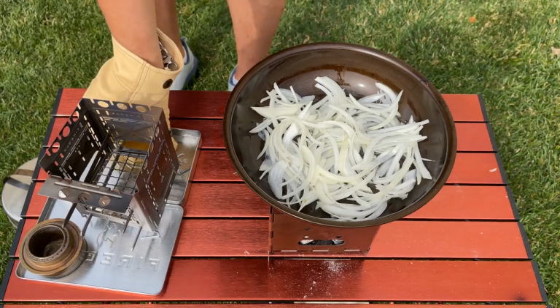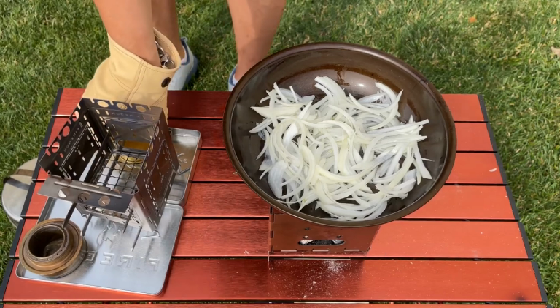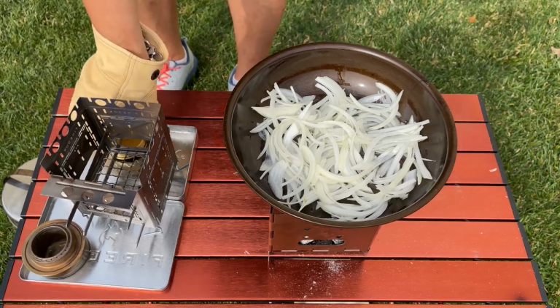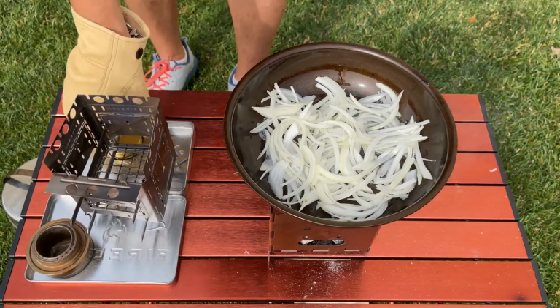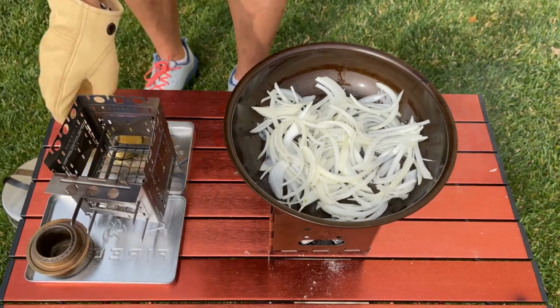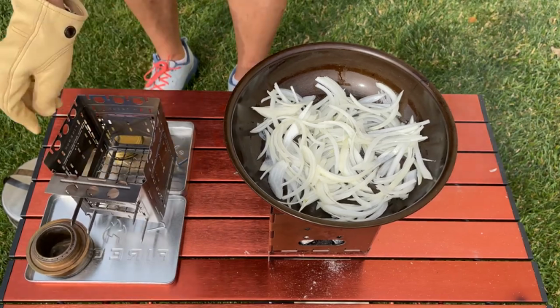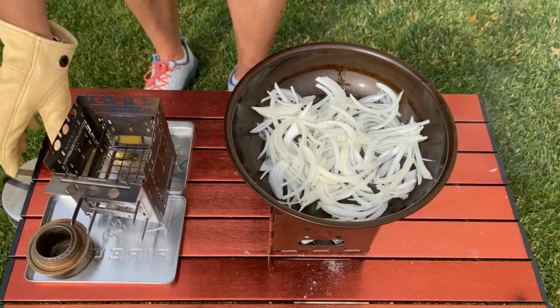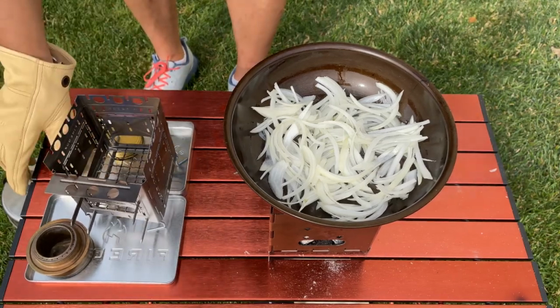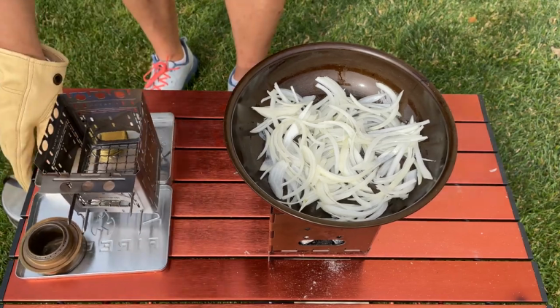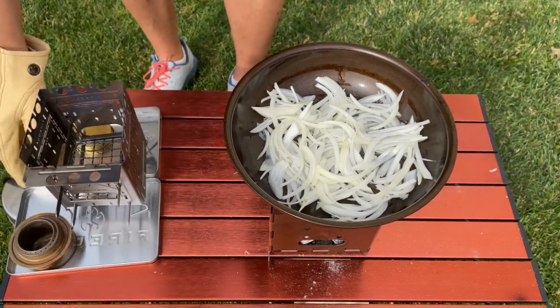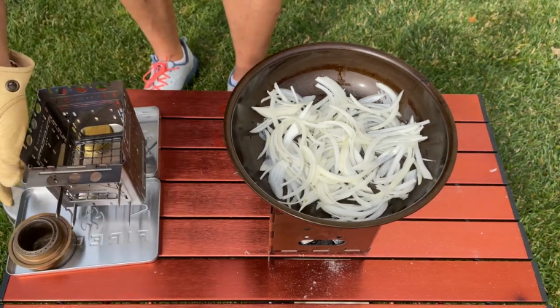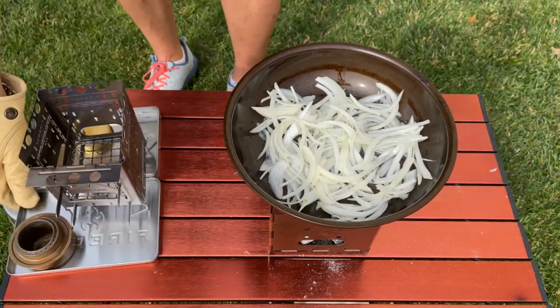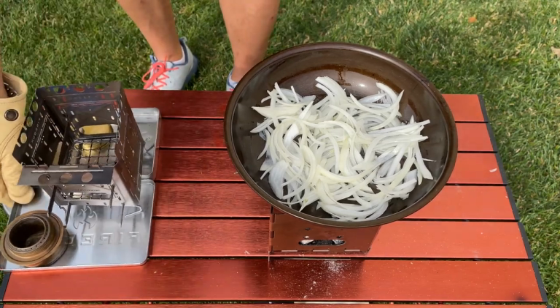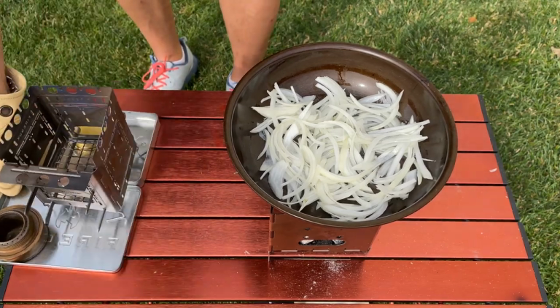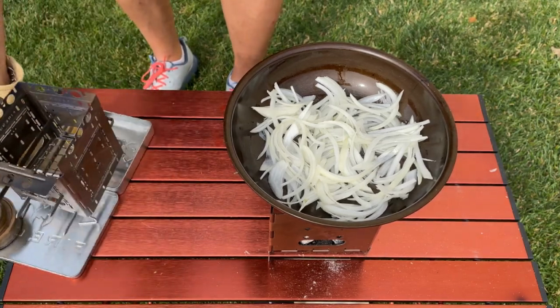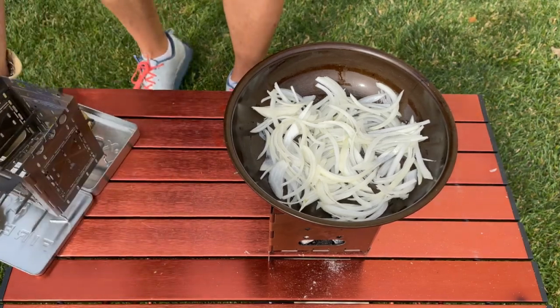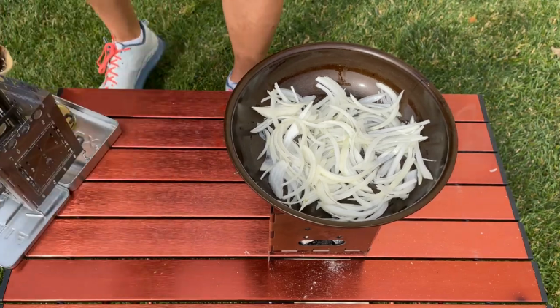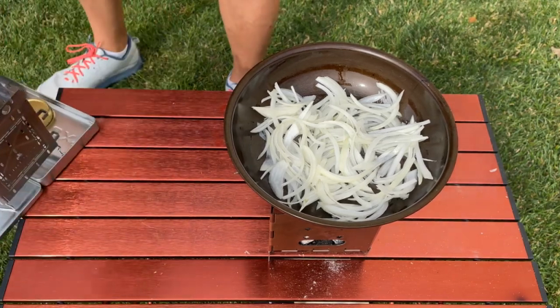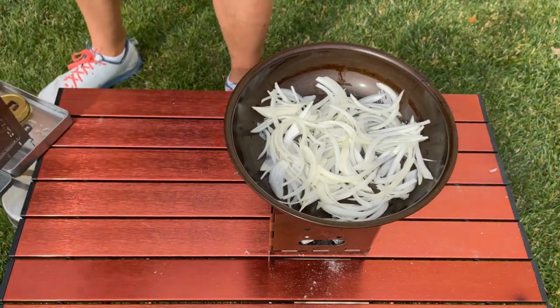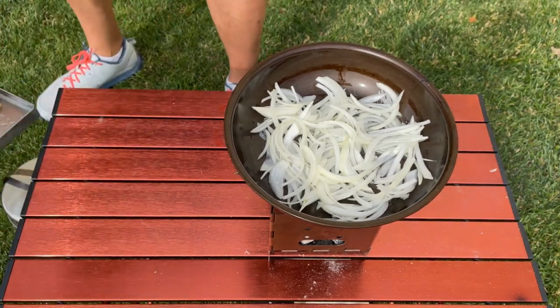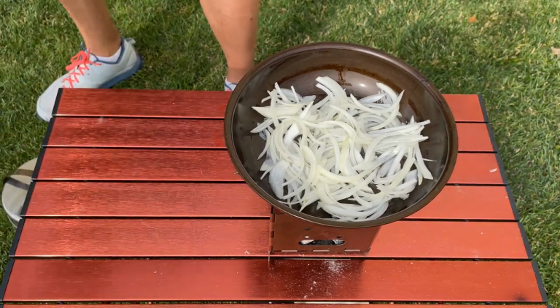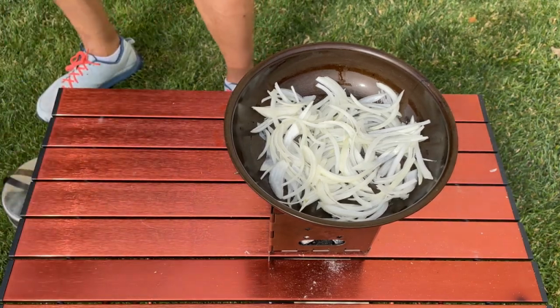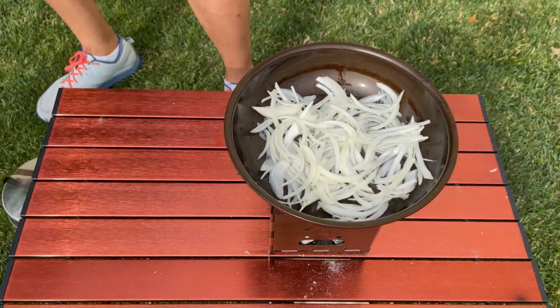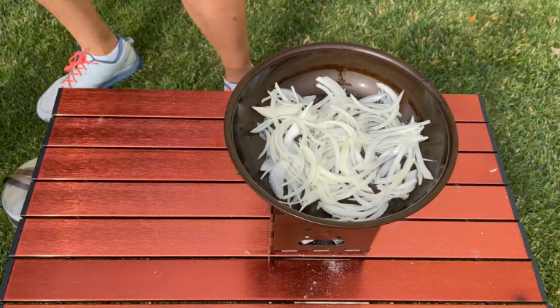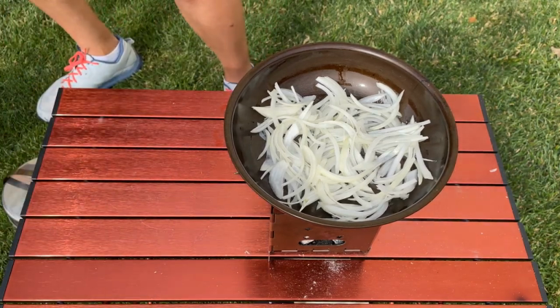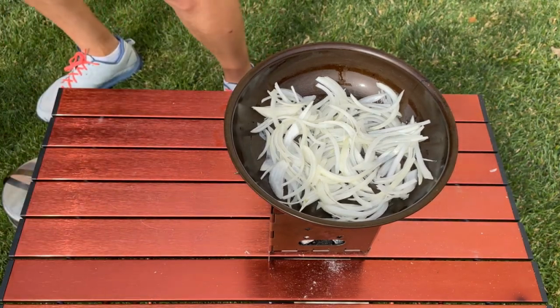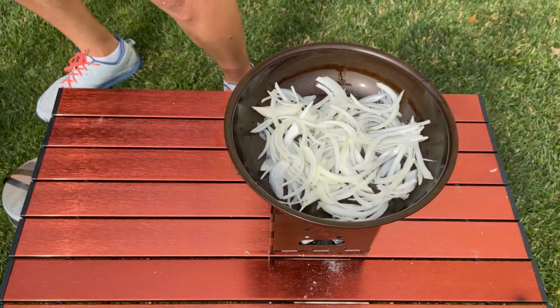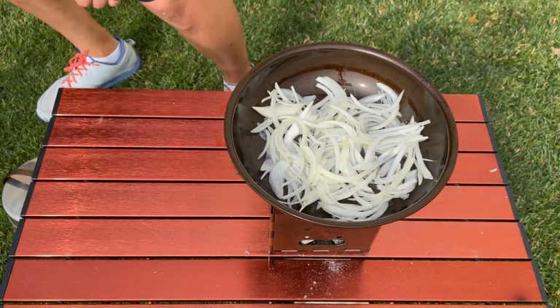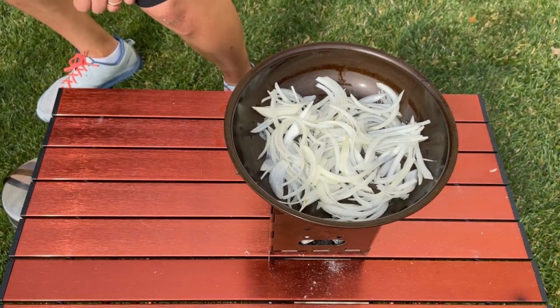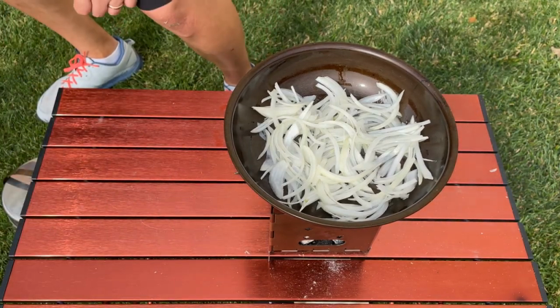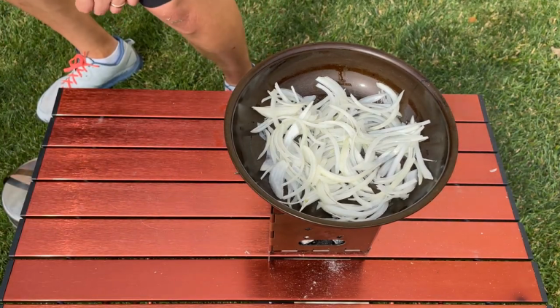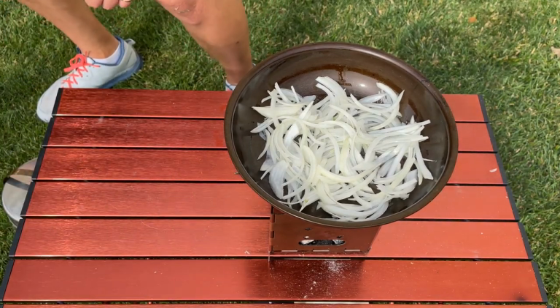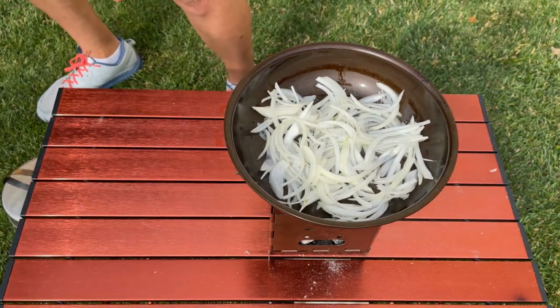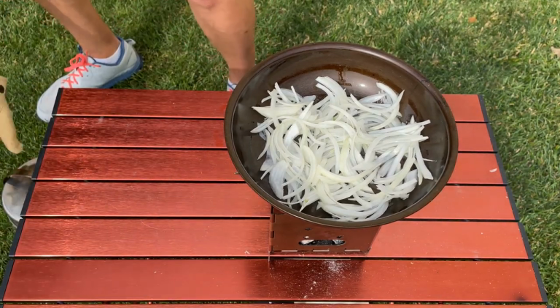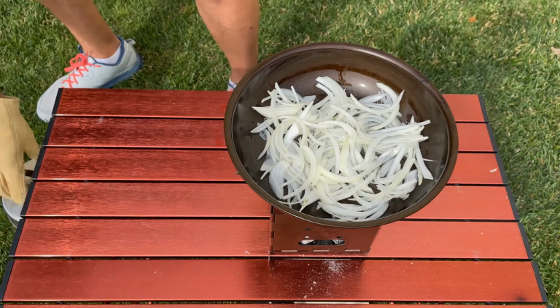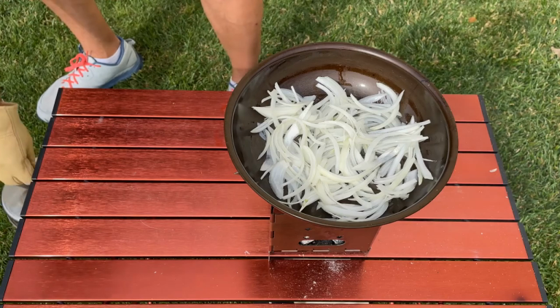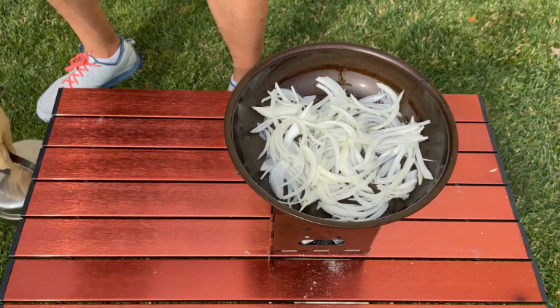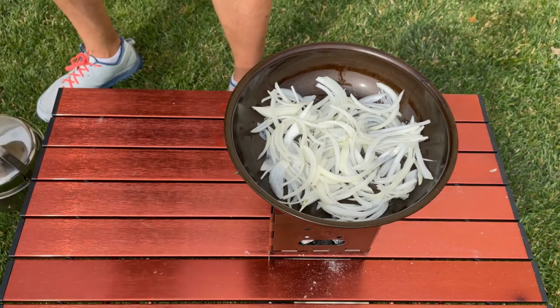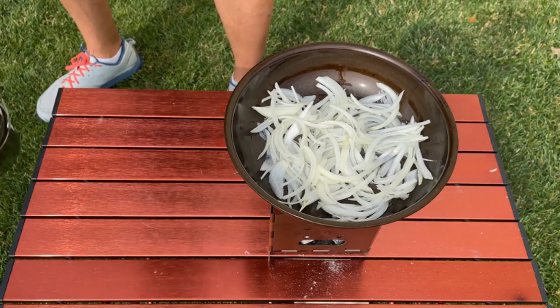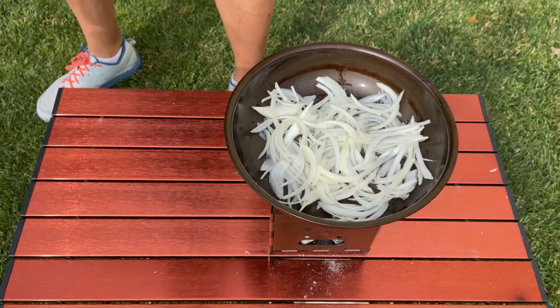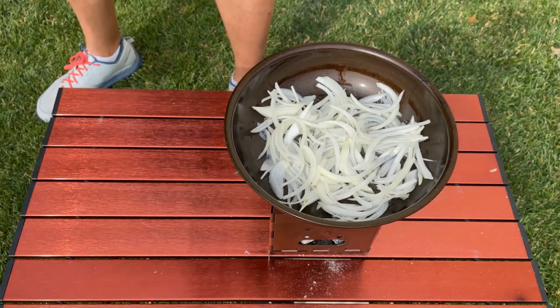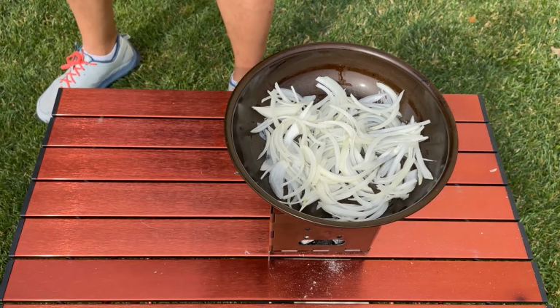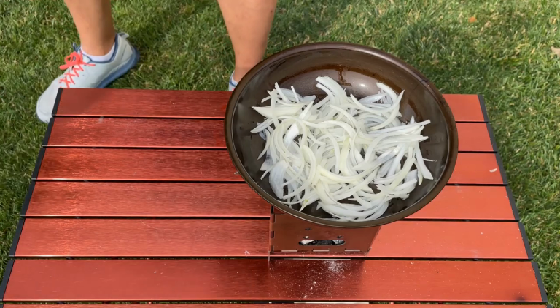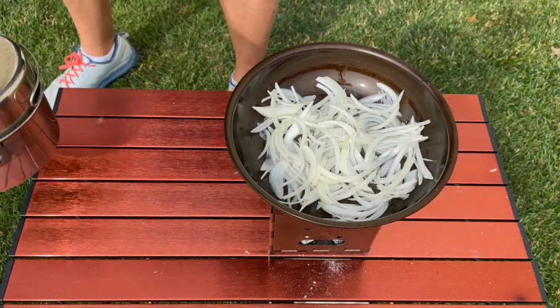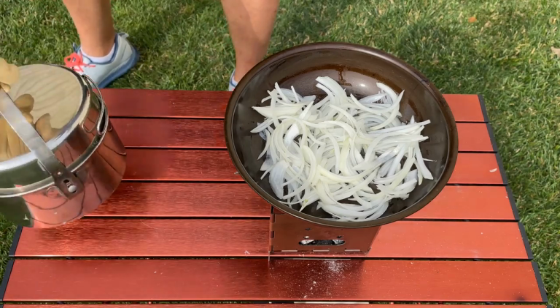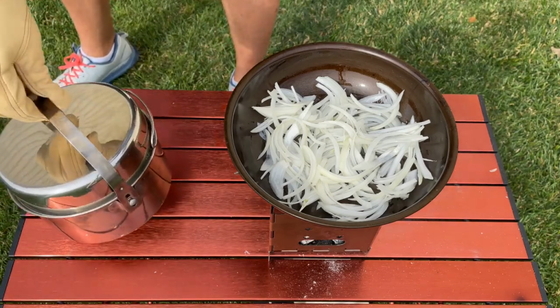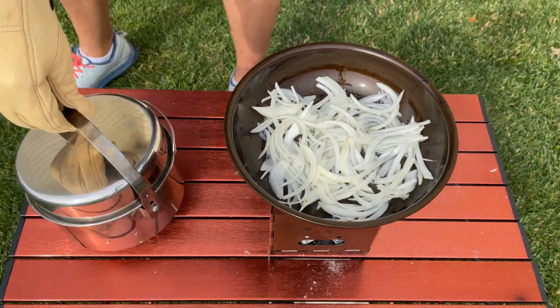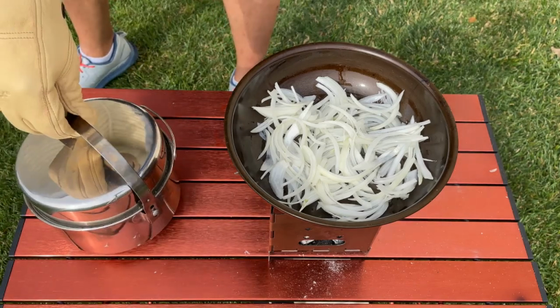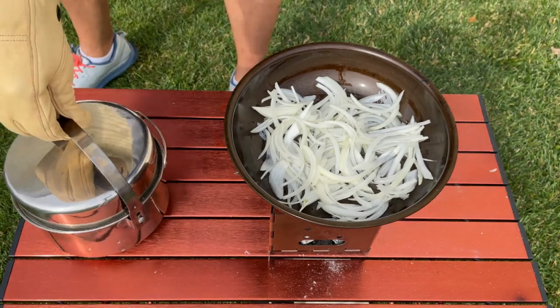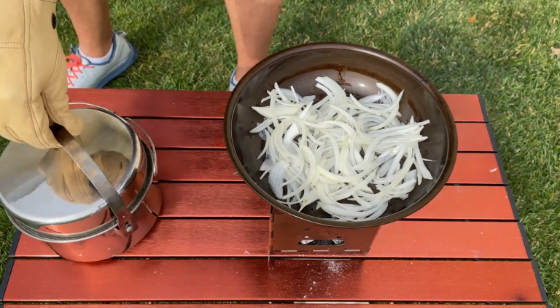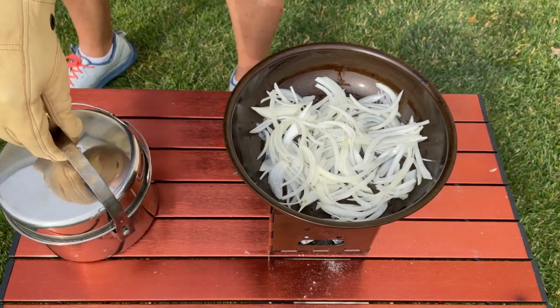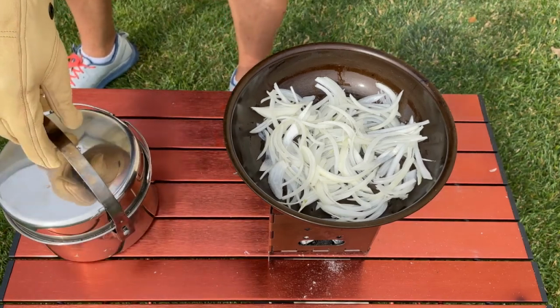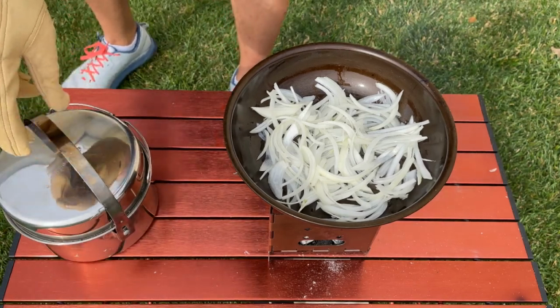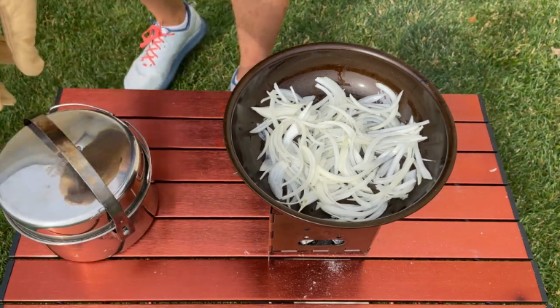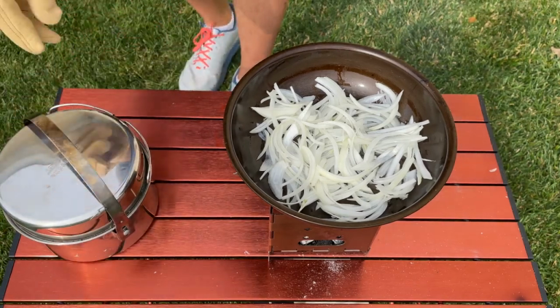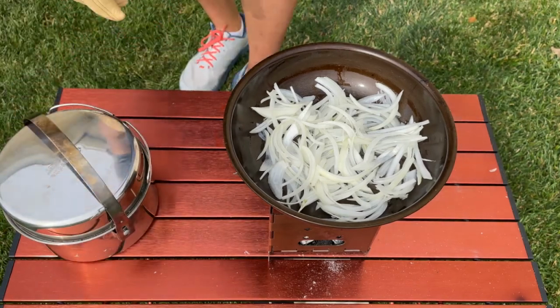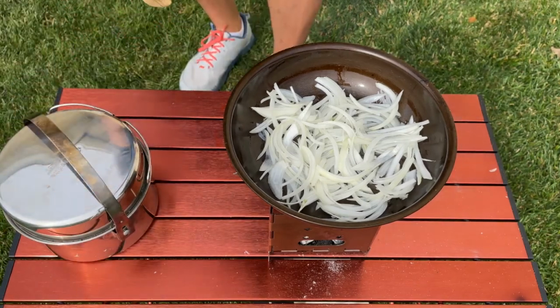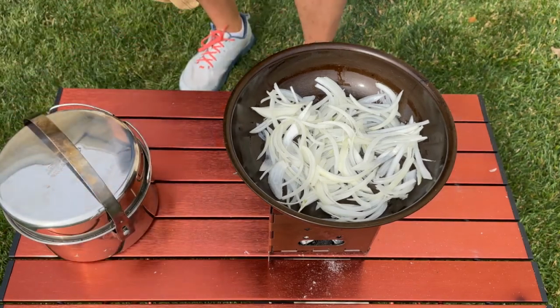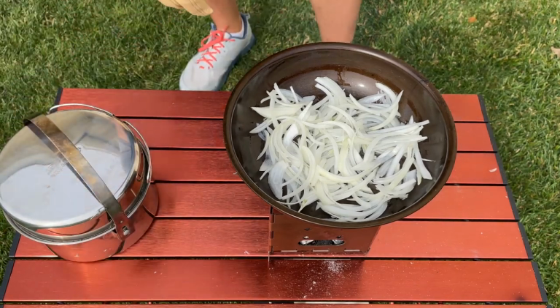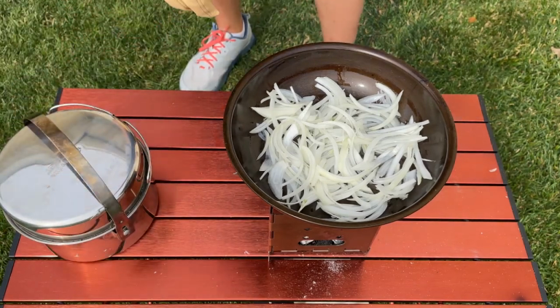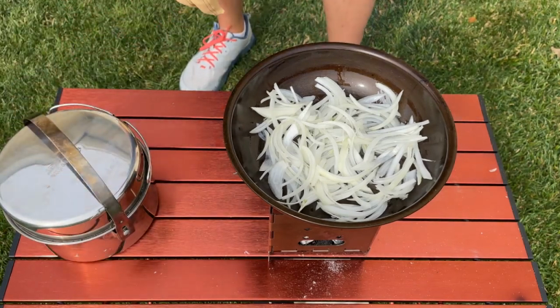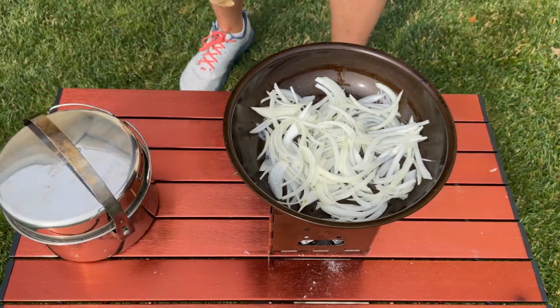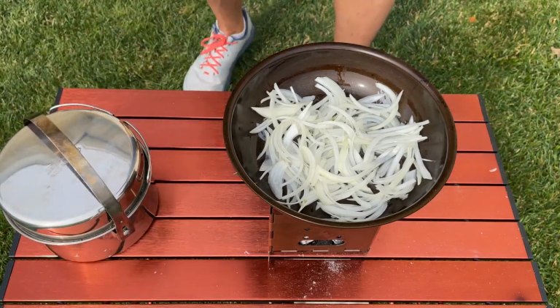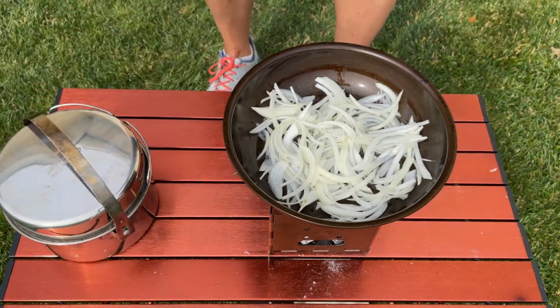Alright, so we've let it sit here for a couple of minutes. I'm going to stir these onions and we're going to get working on the mashed potatoes.